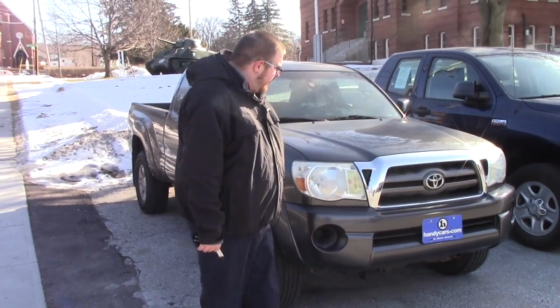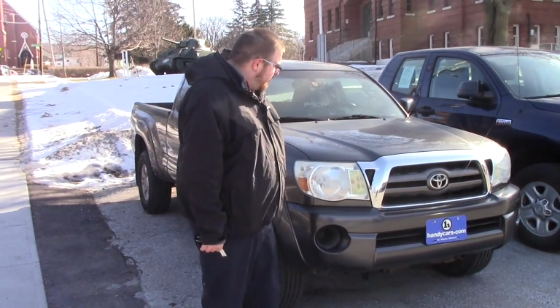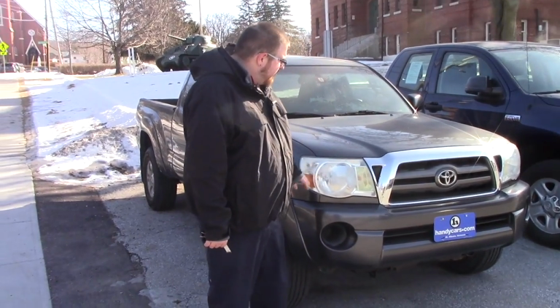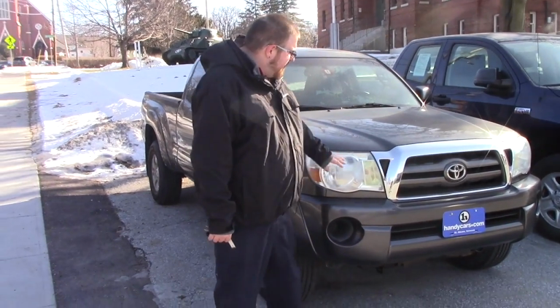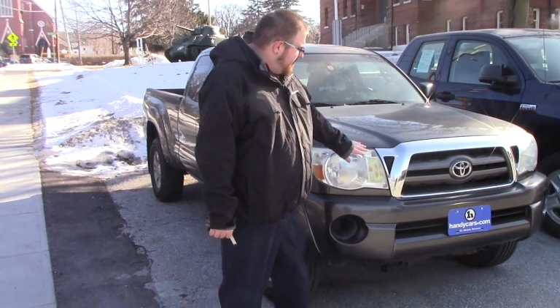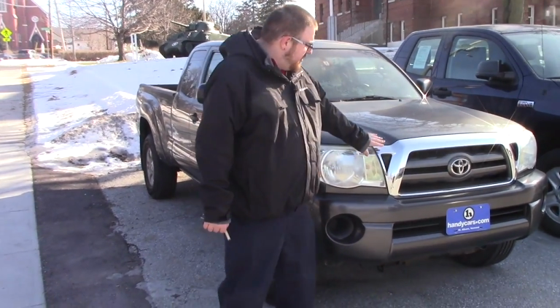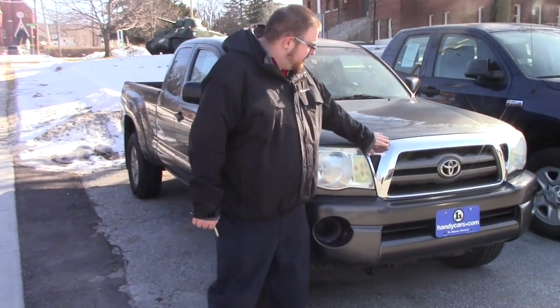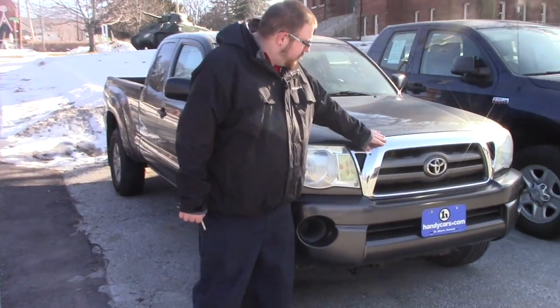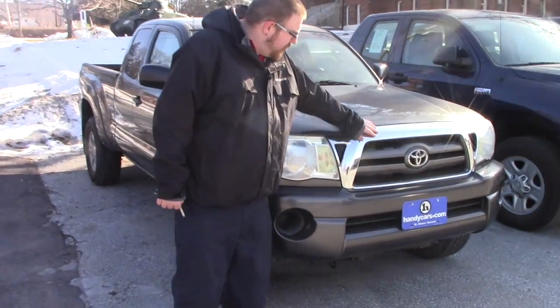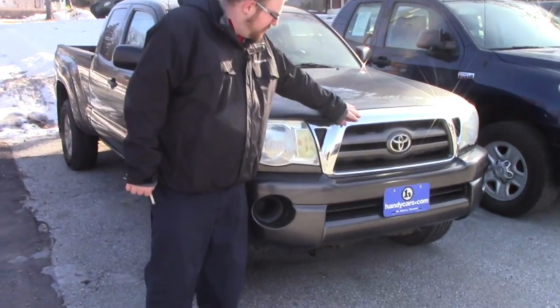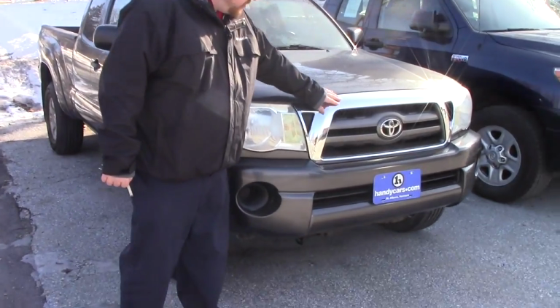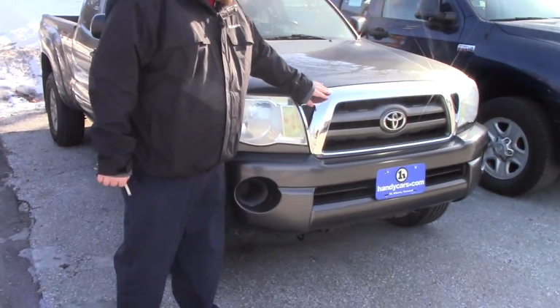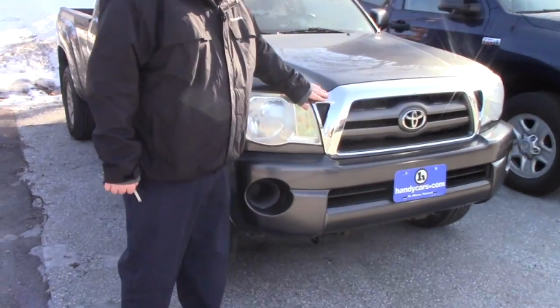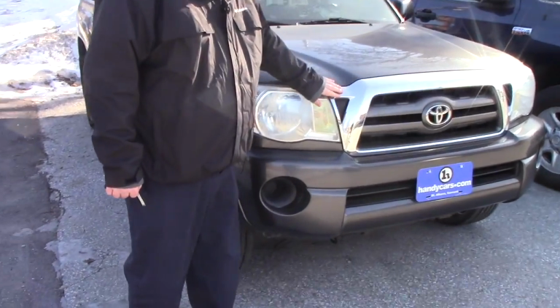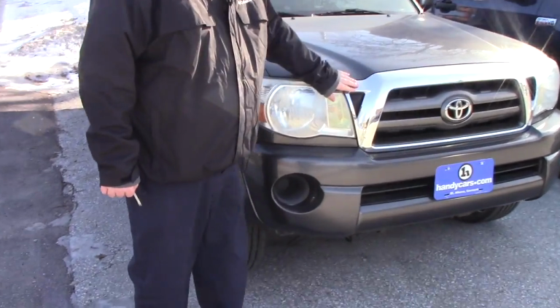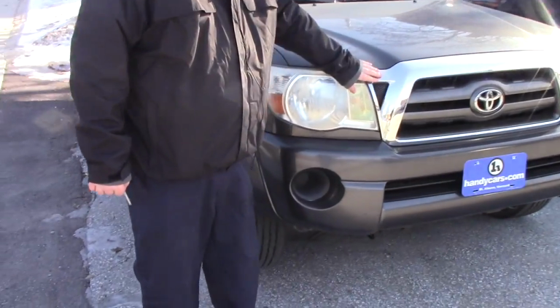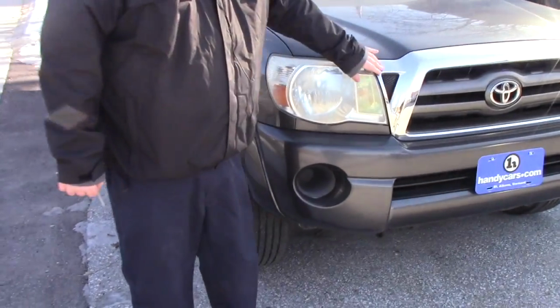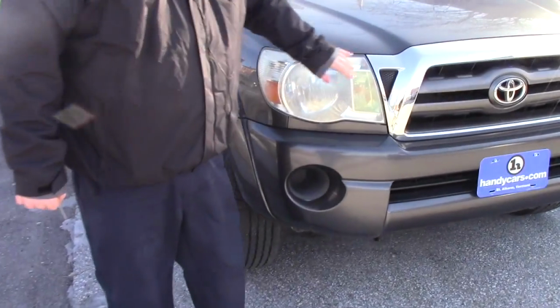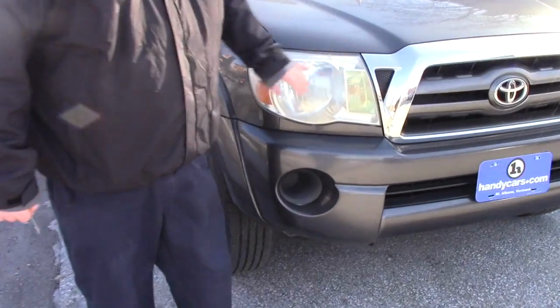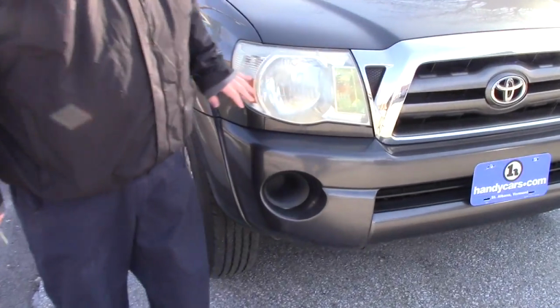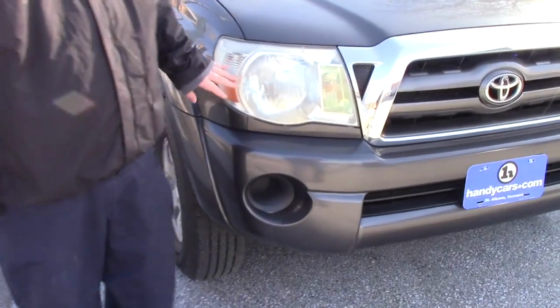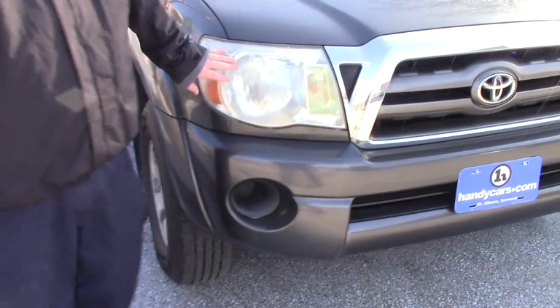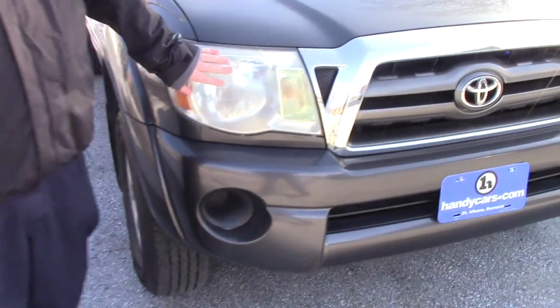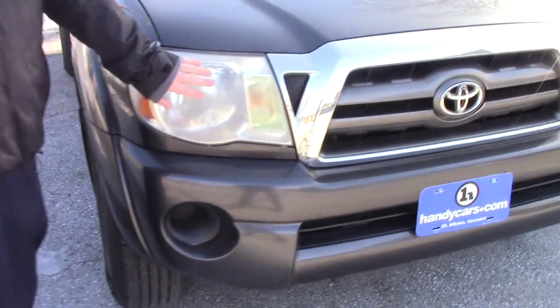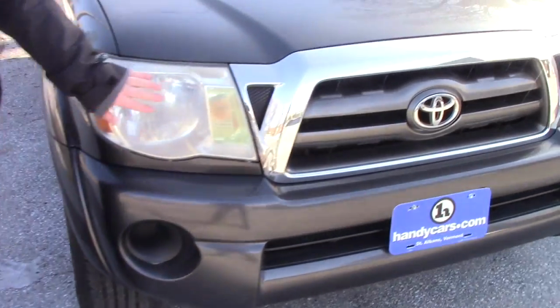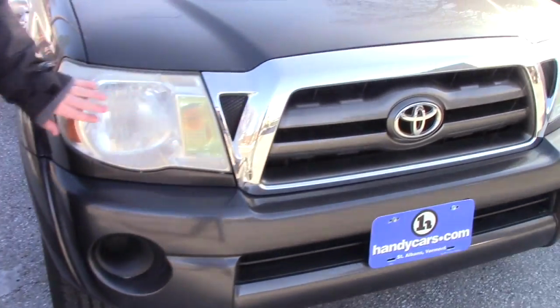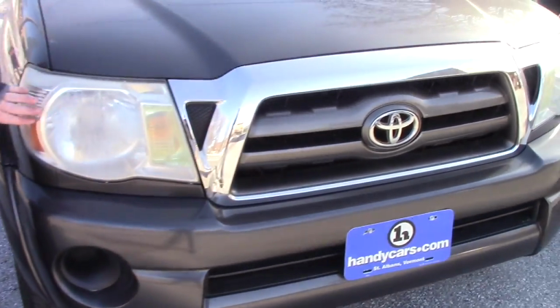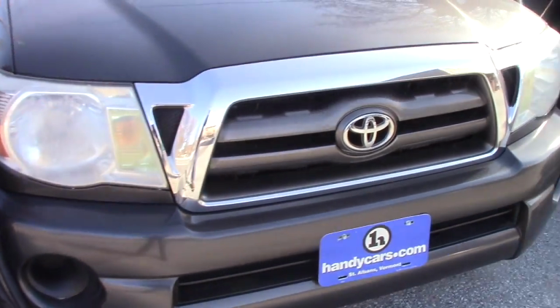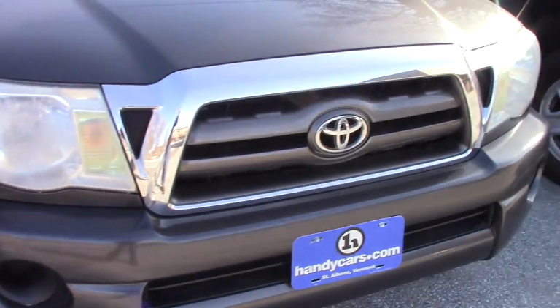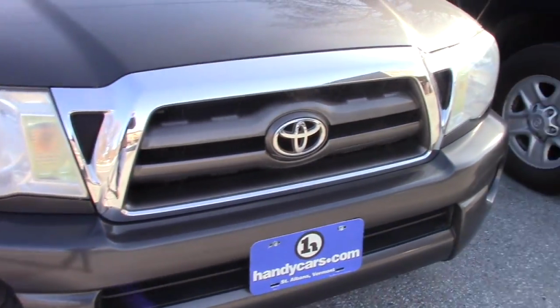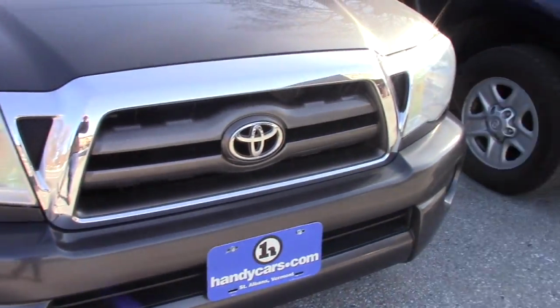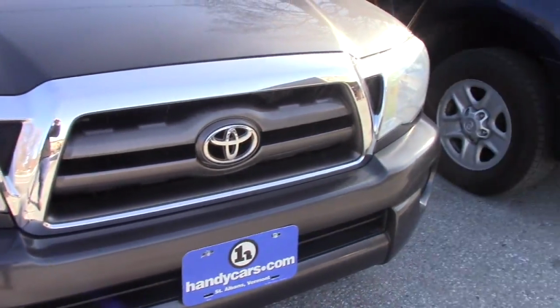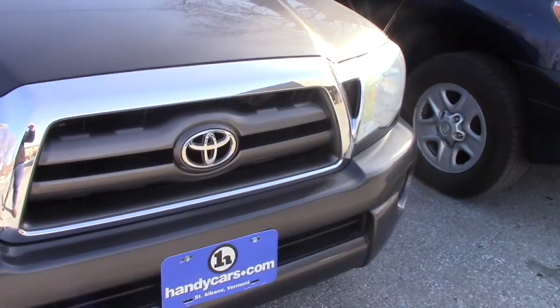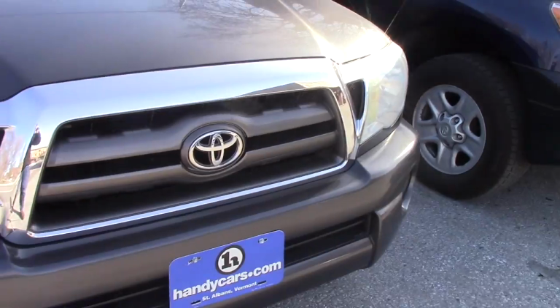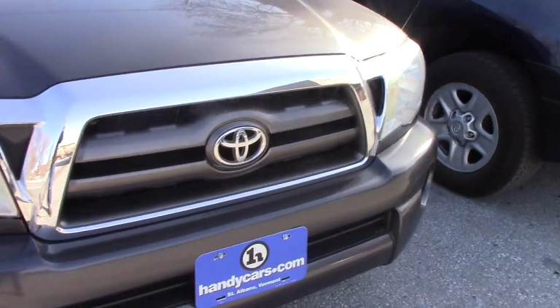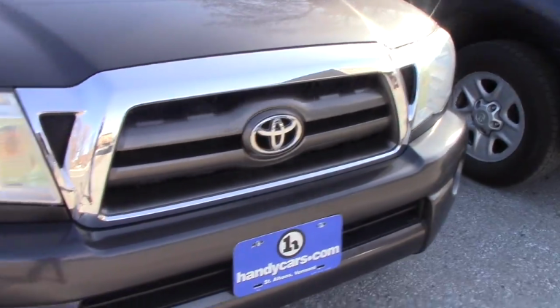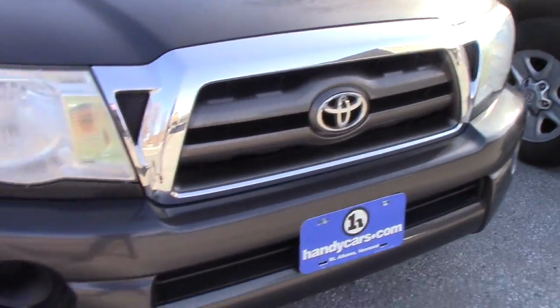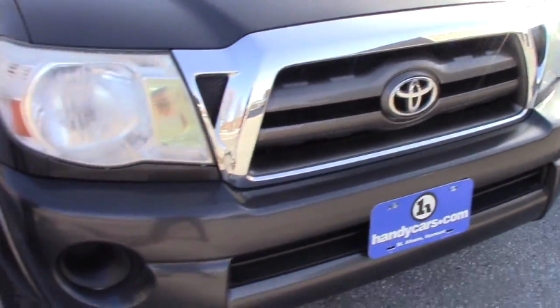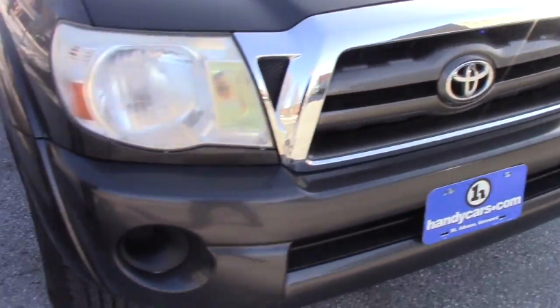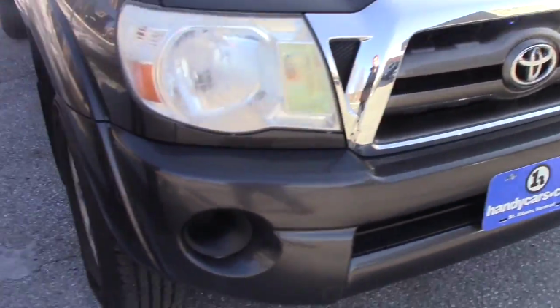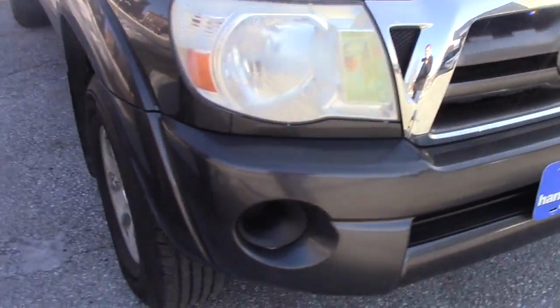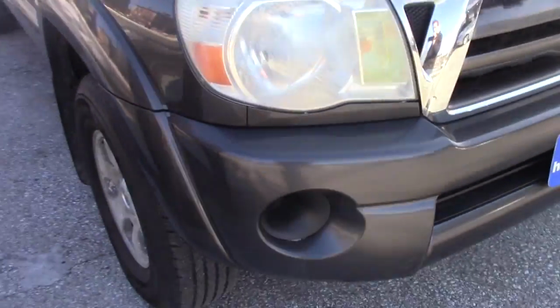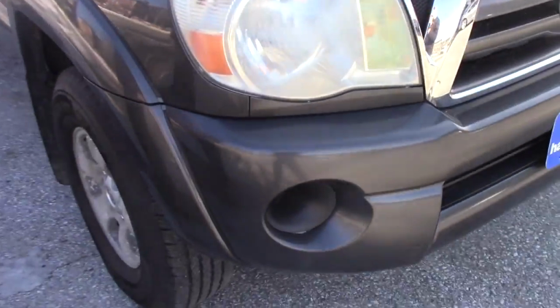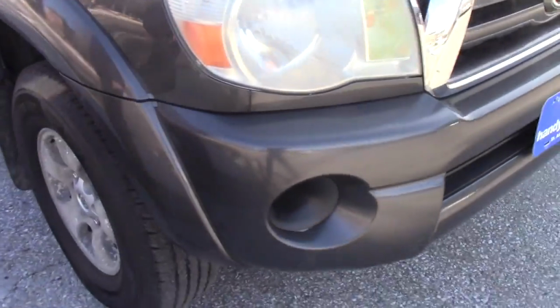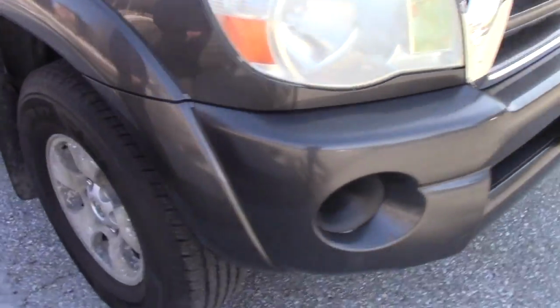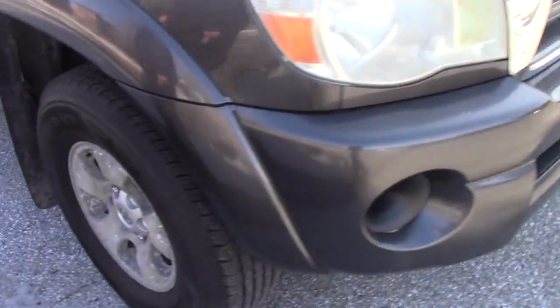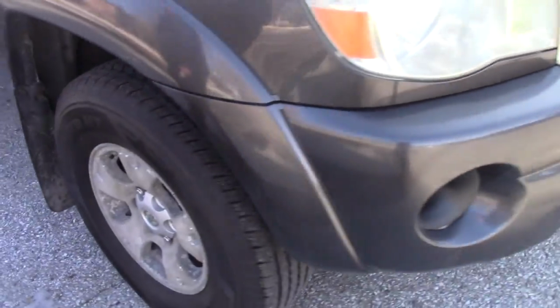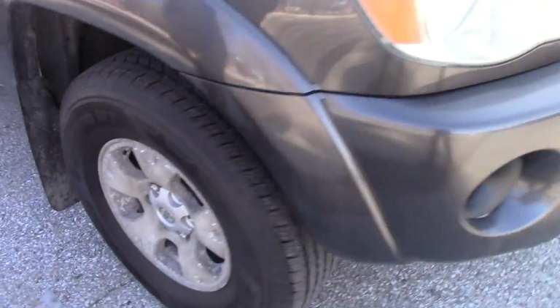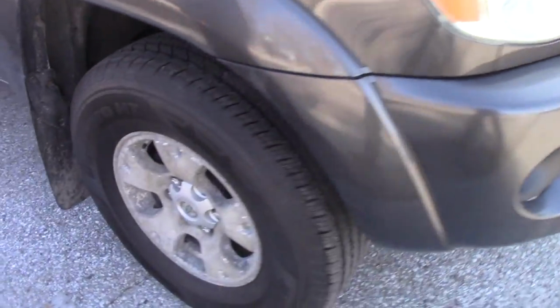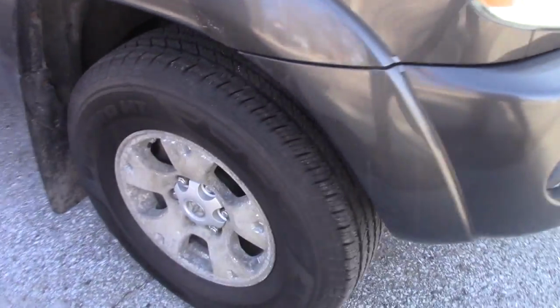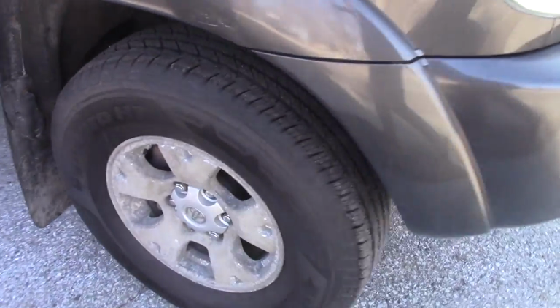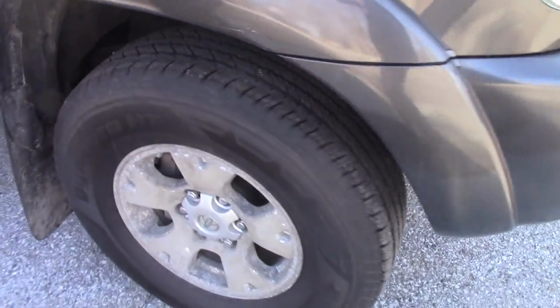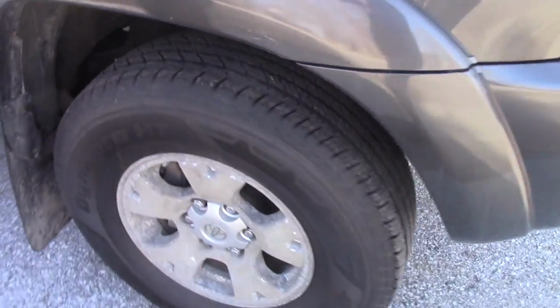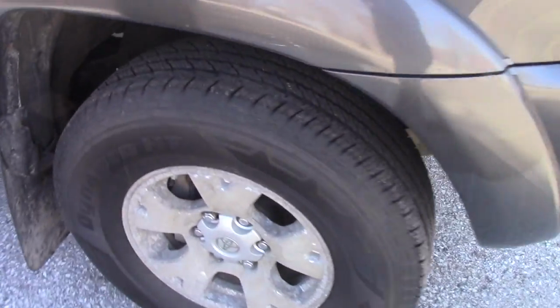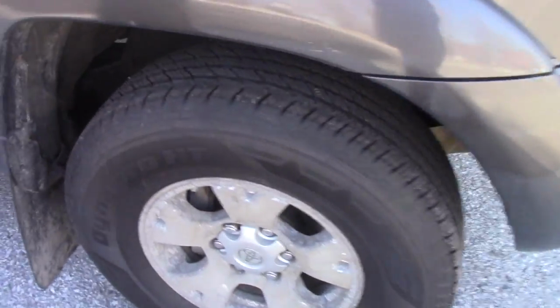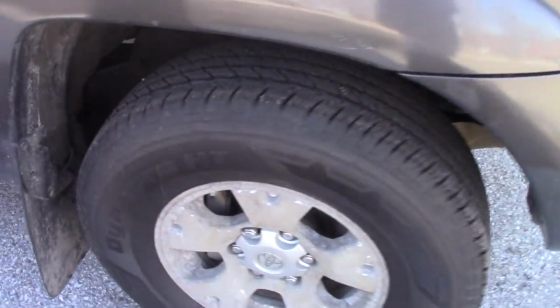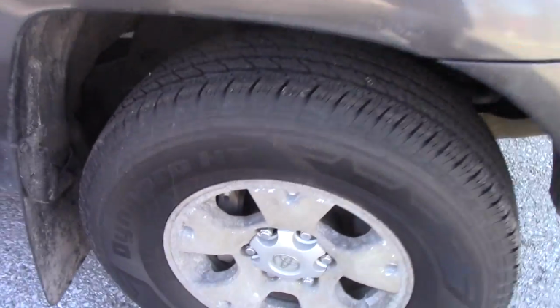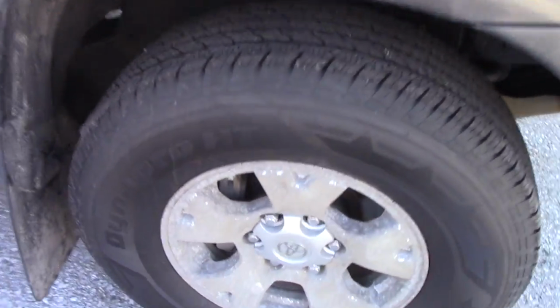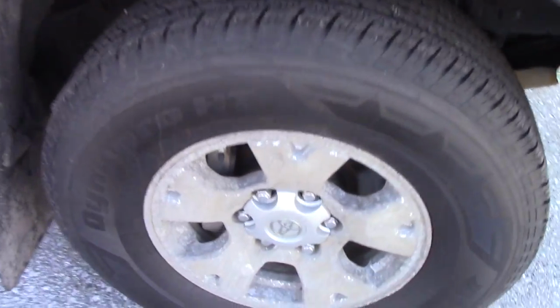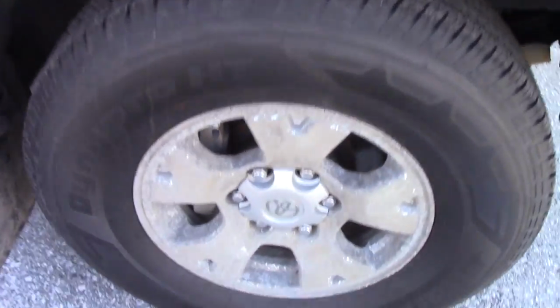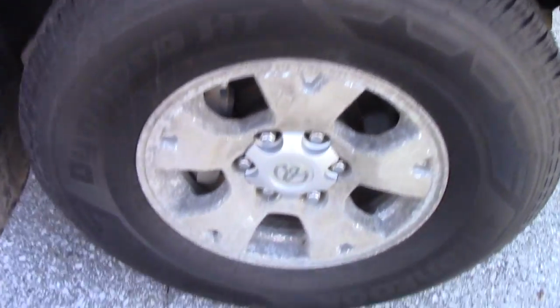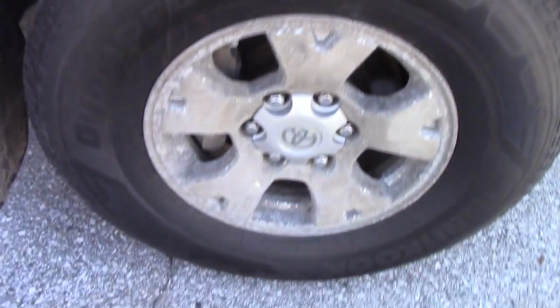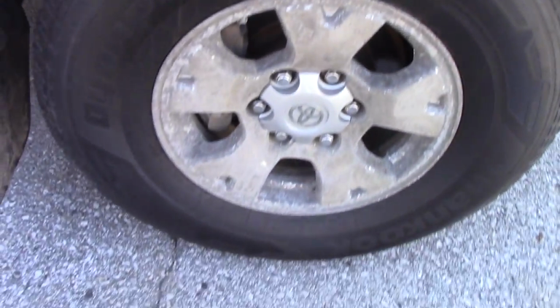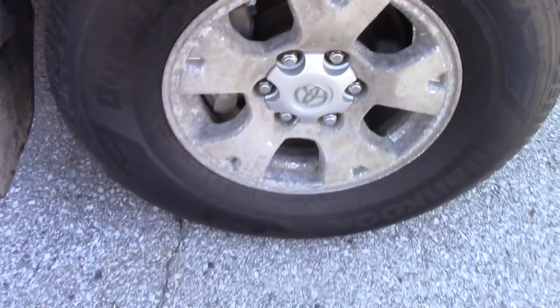It does have the nice chrome grille accent on the front here, you've got the multi-reflector headlights. Coming down along the side of the vehicle, it is on the Toyota alloy wheels.